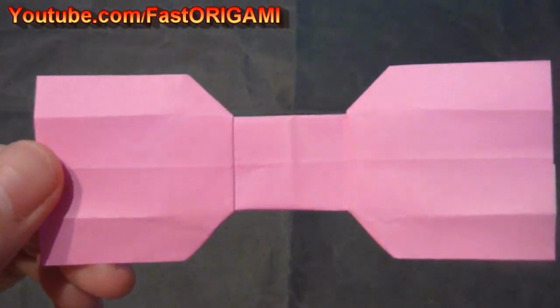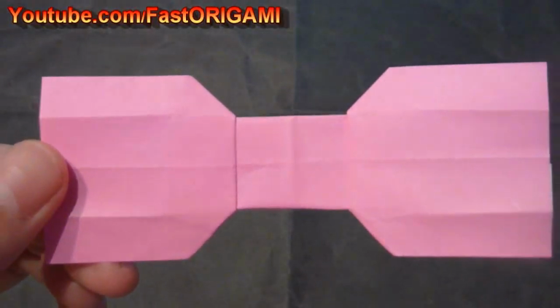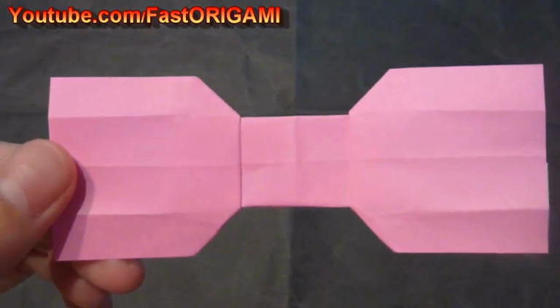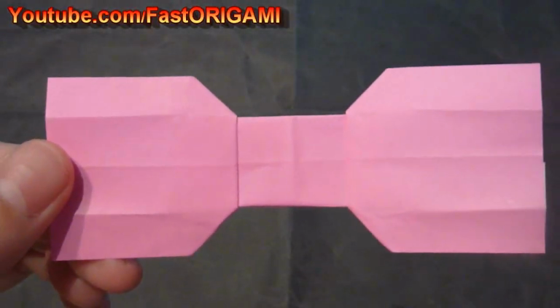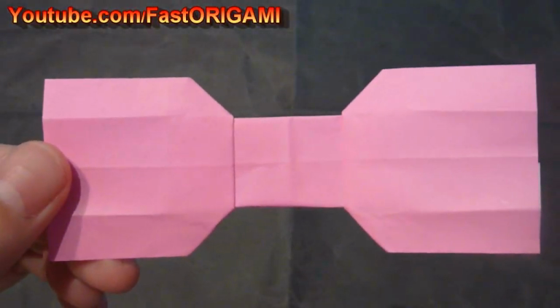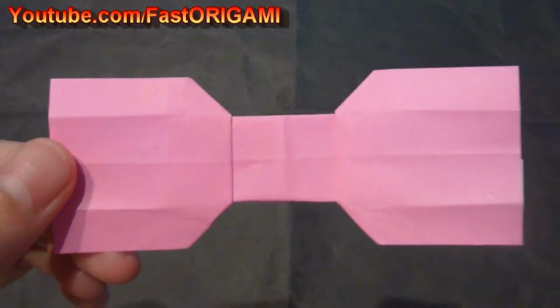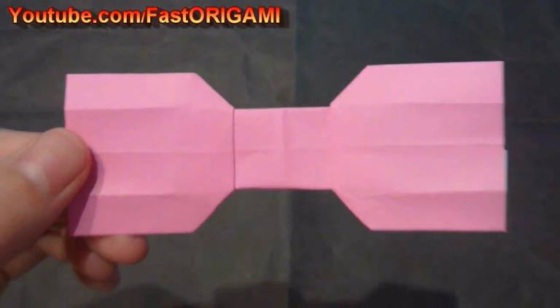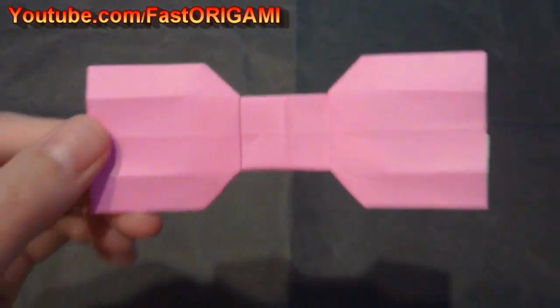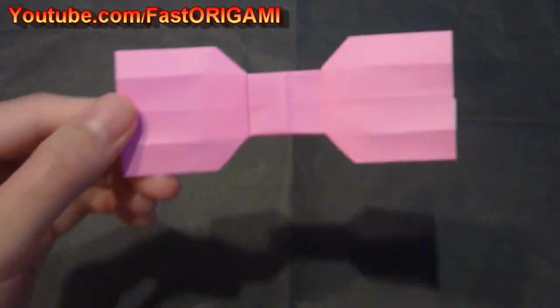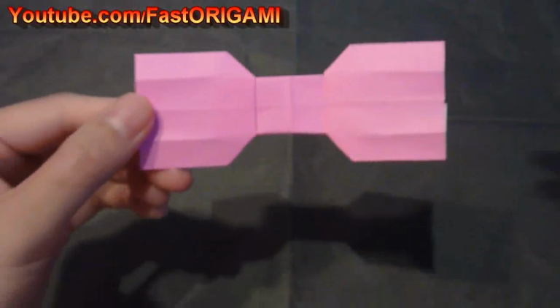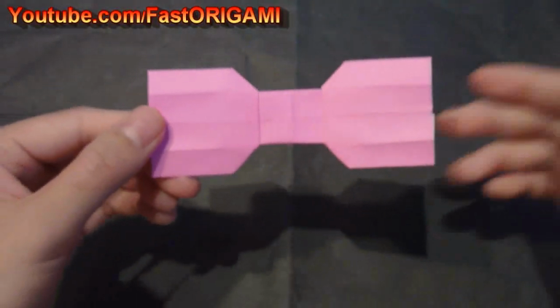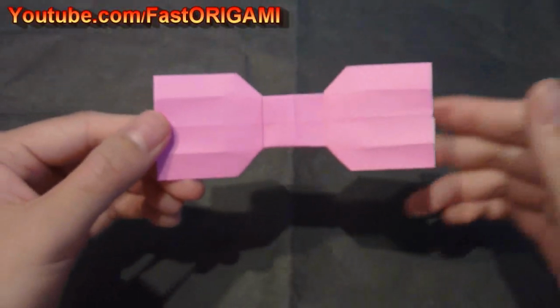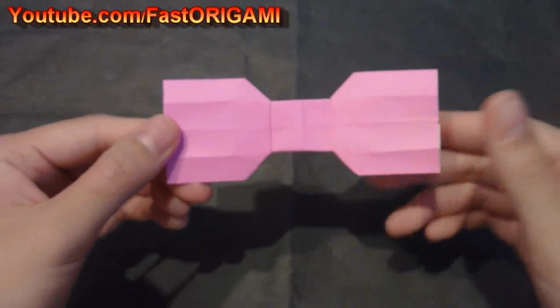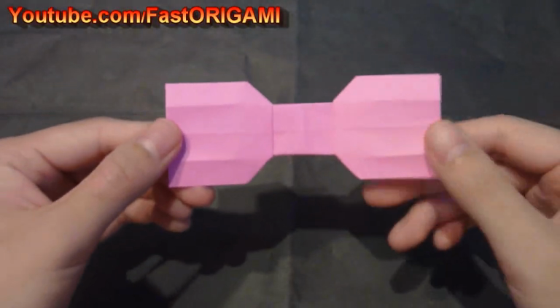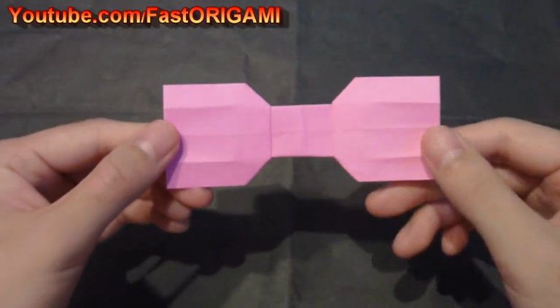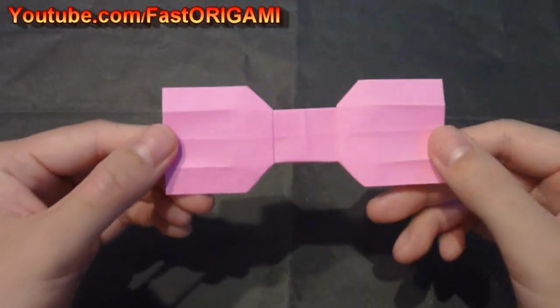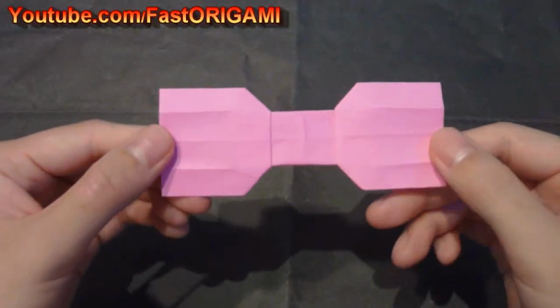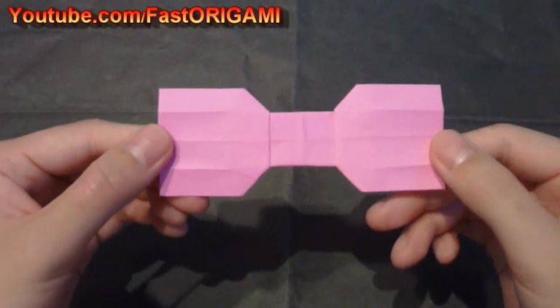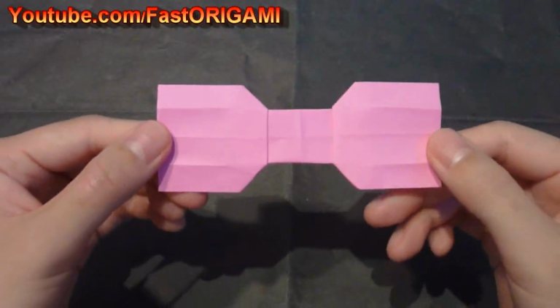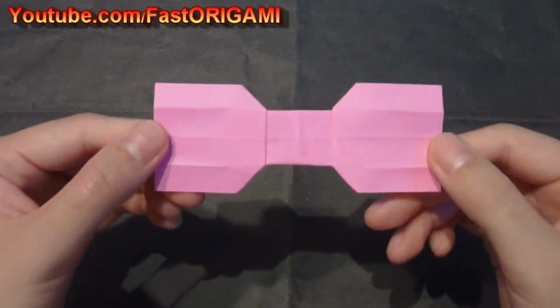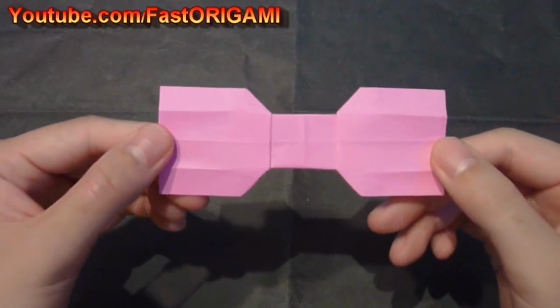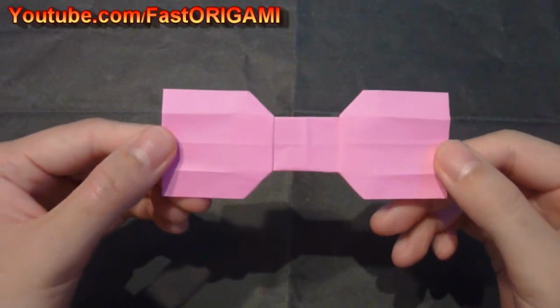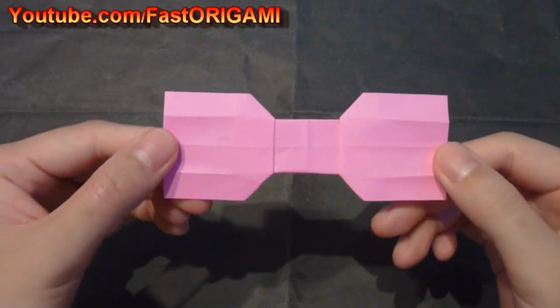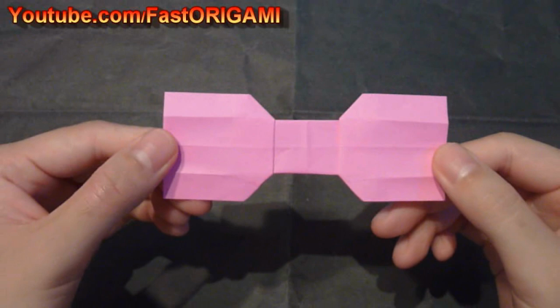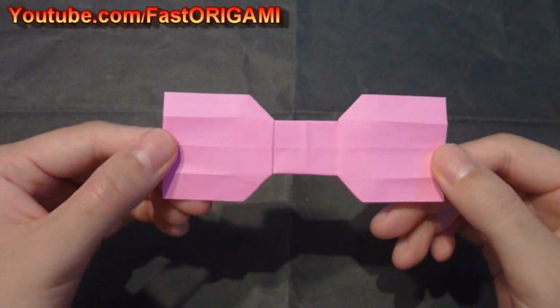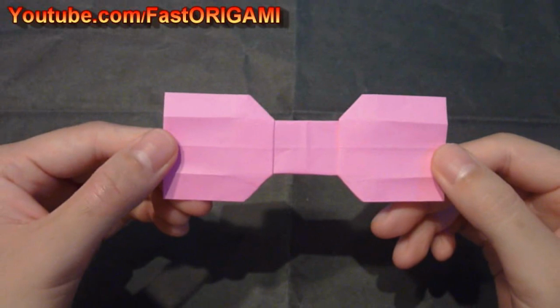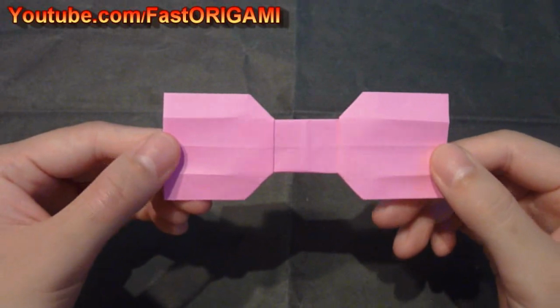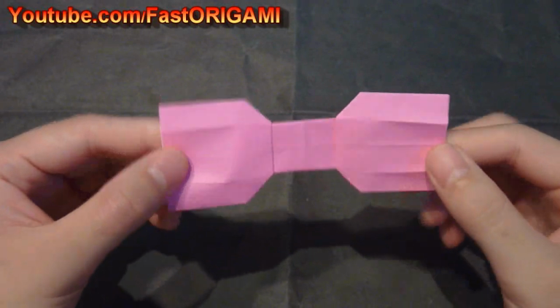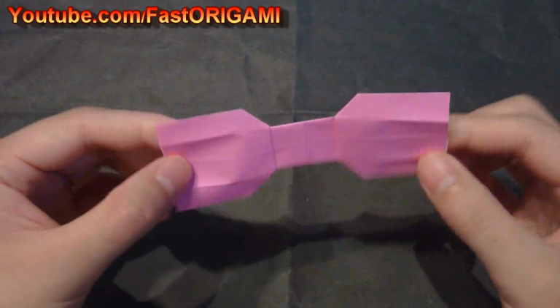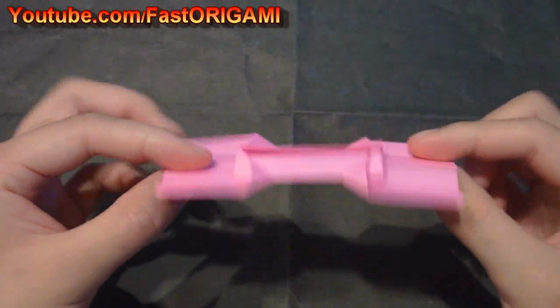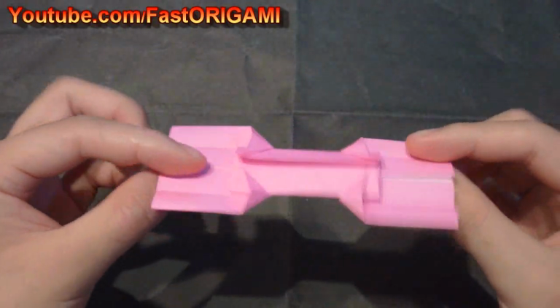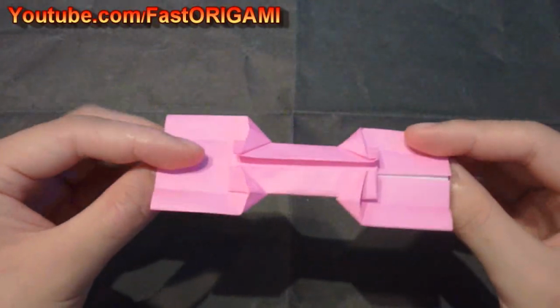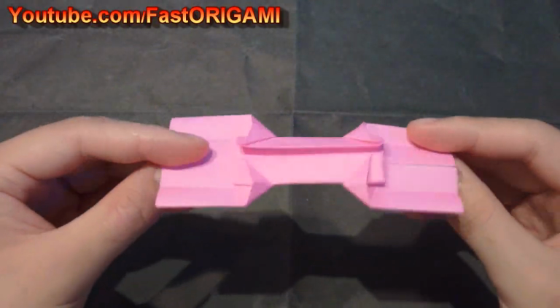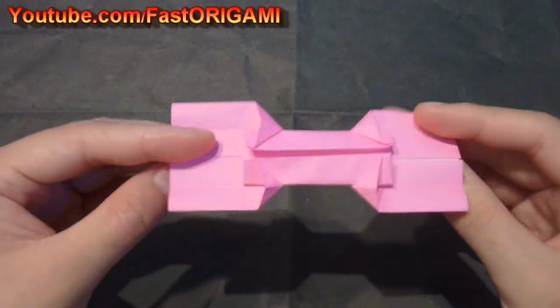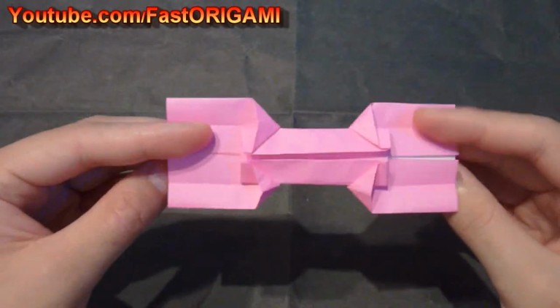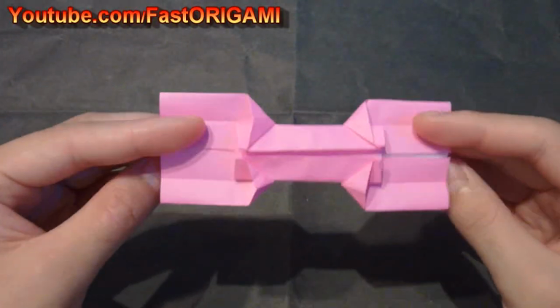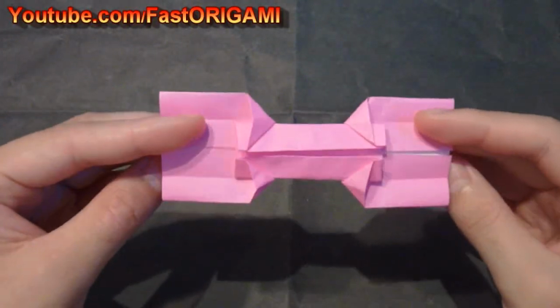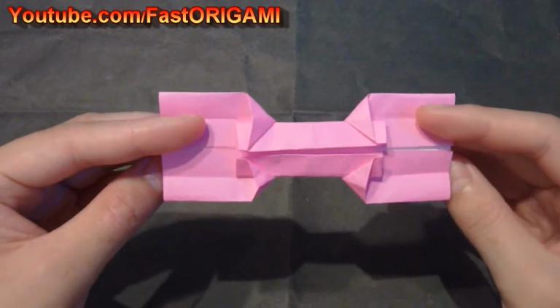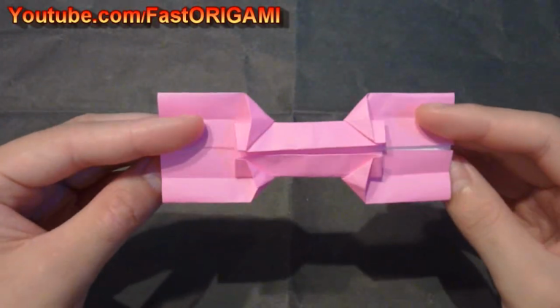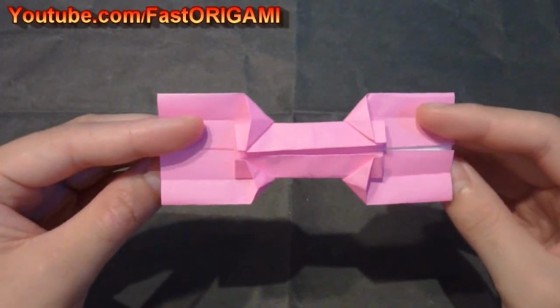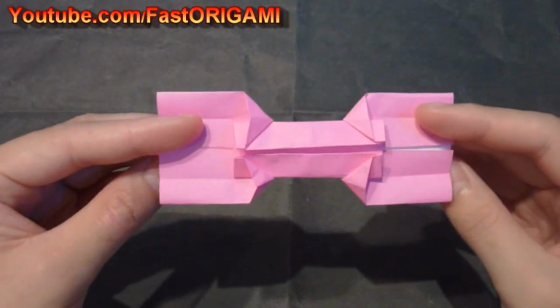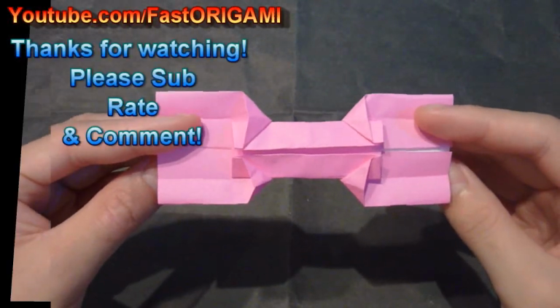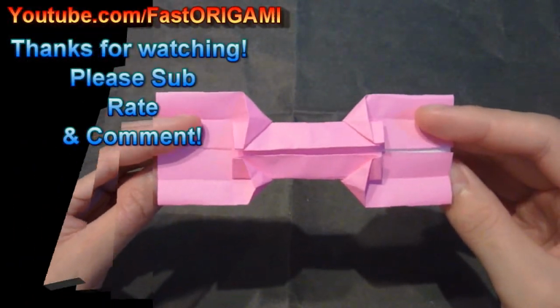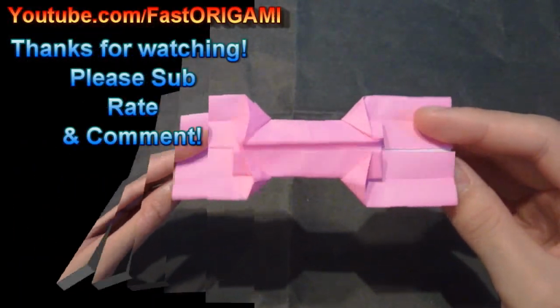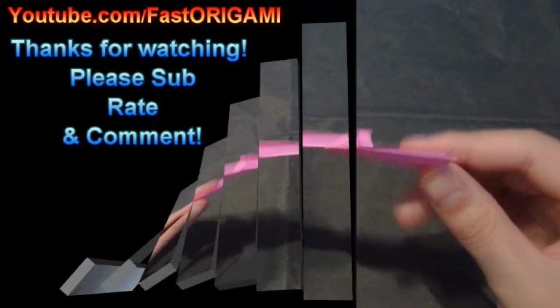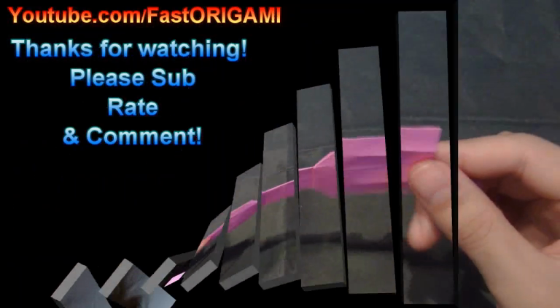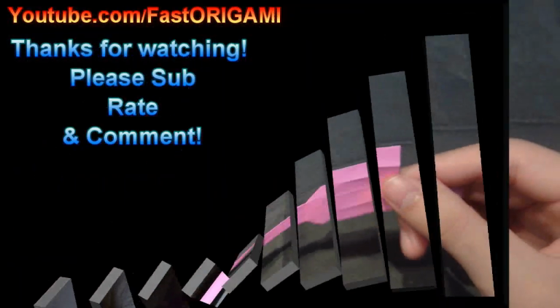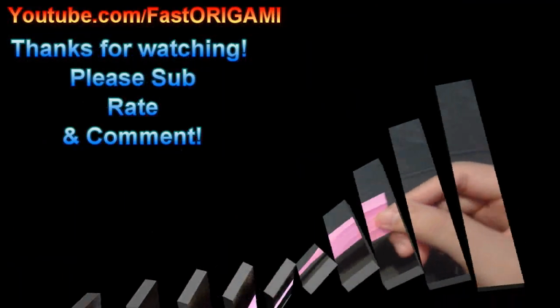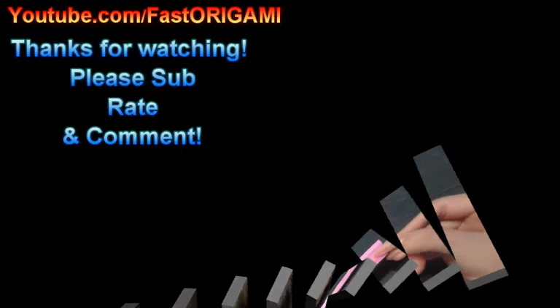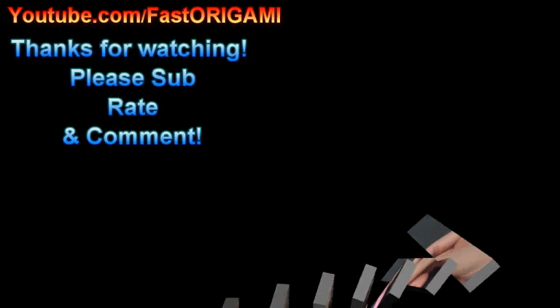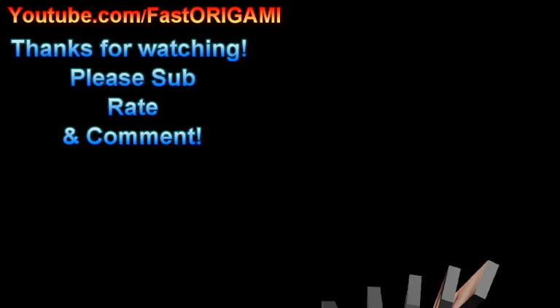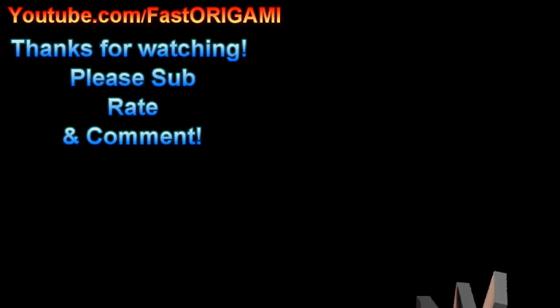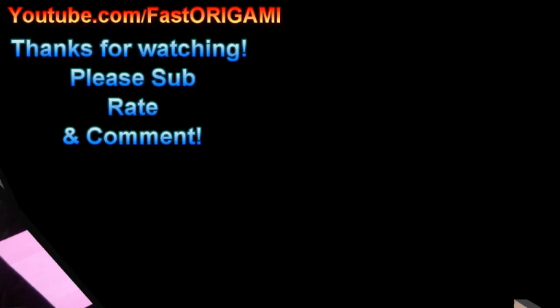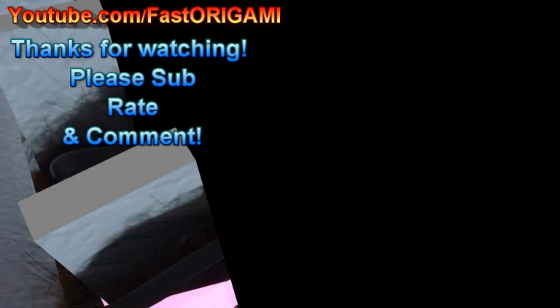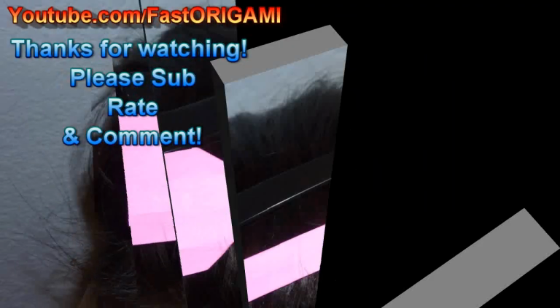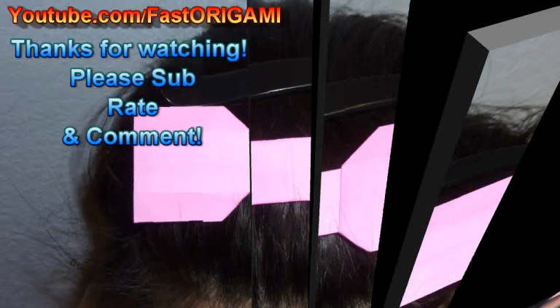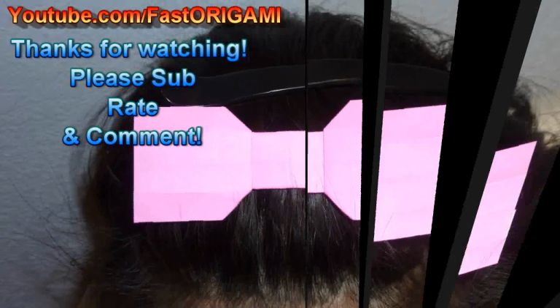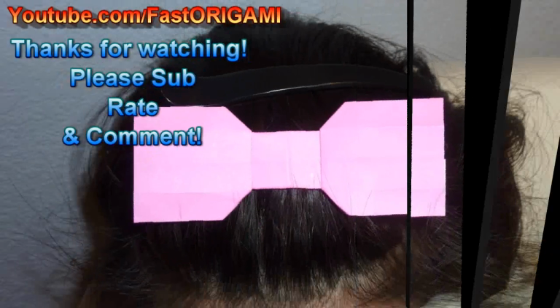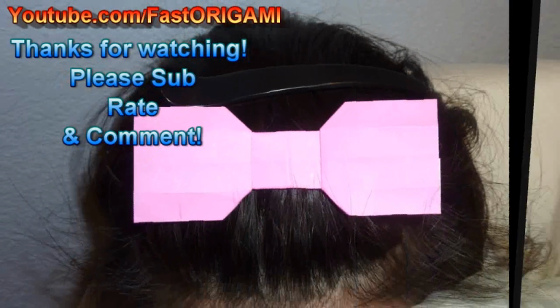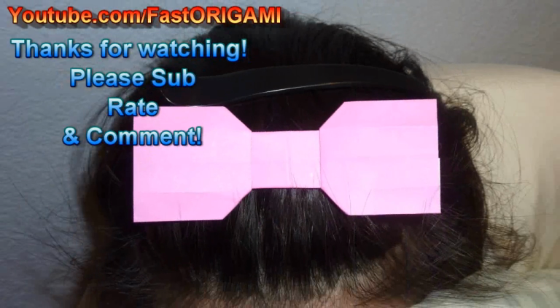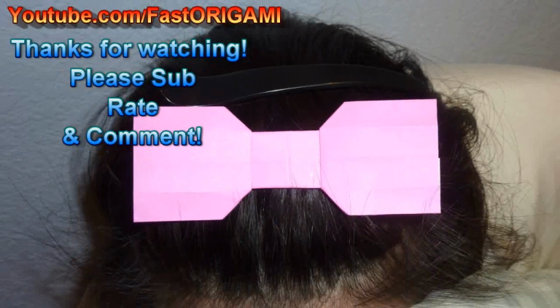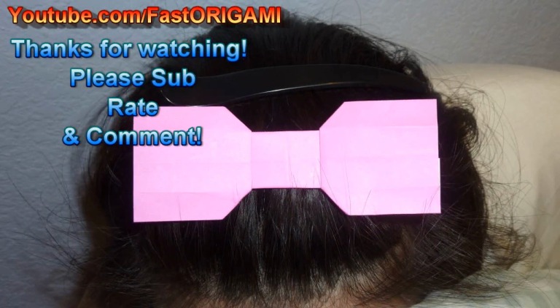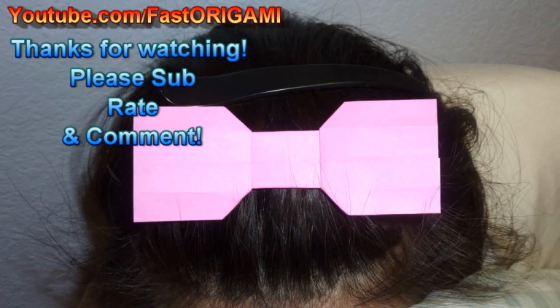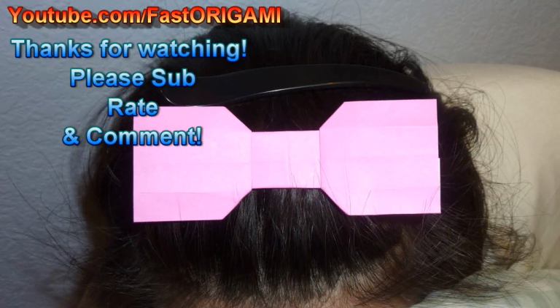There you have it — a nice cute ribbon, which you could also use as a bow tie. Thanks for watching the Fast Origami Channel.